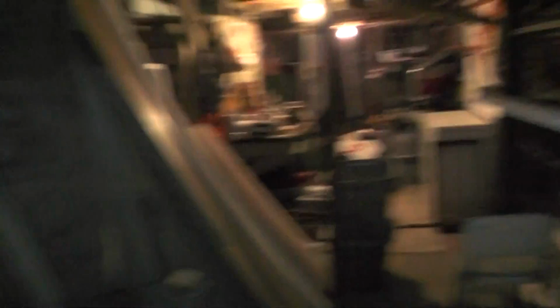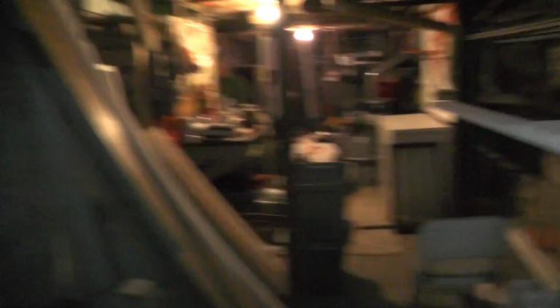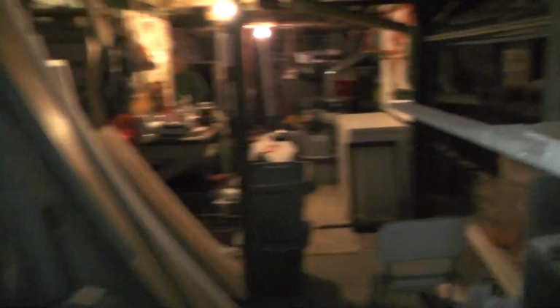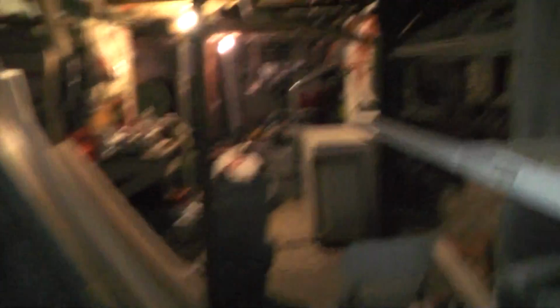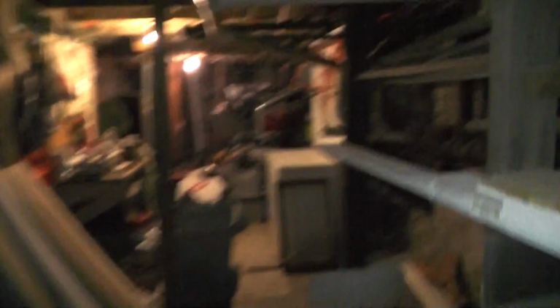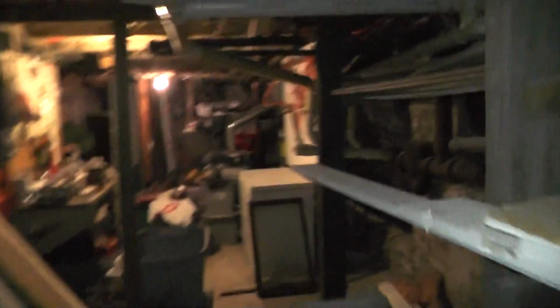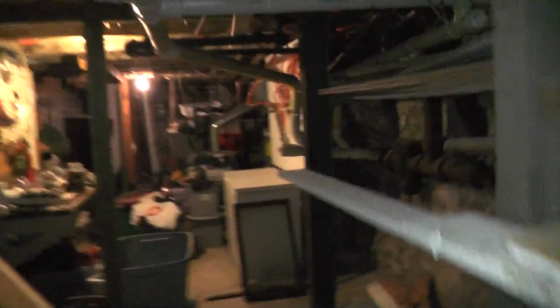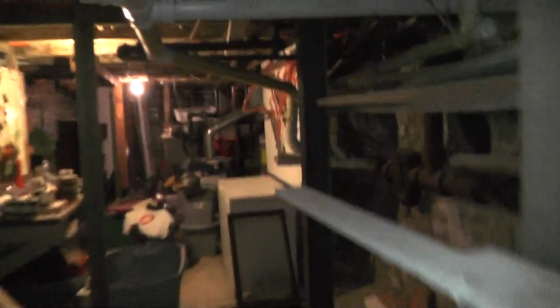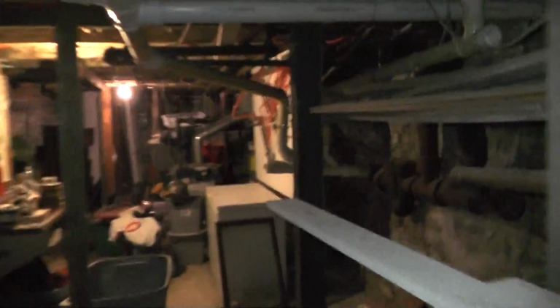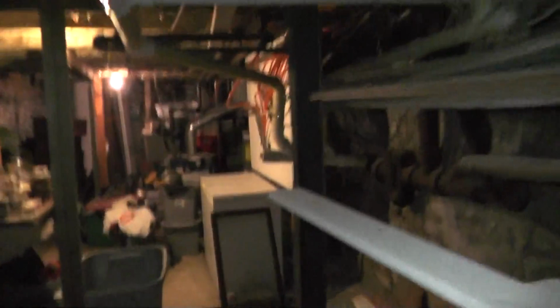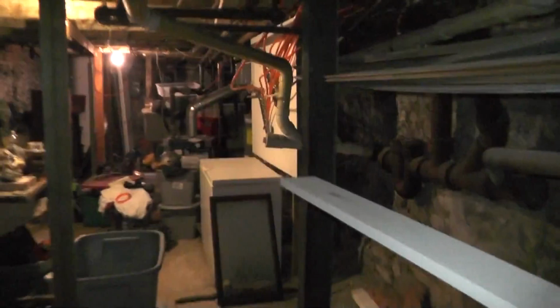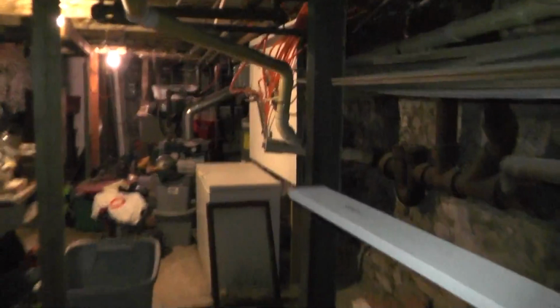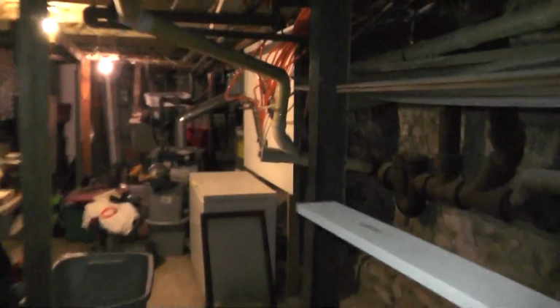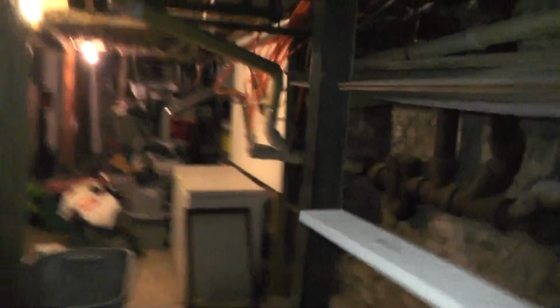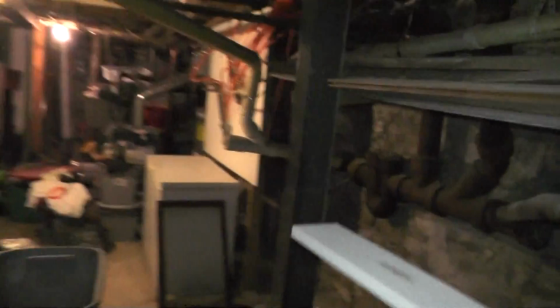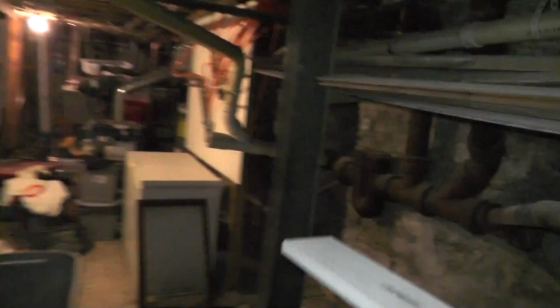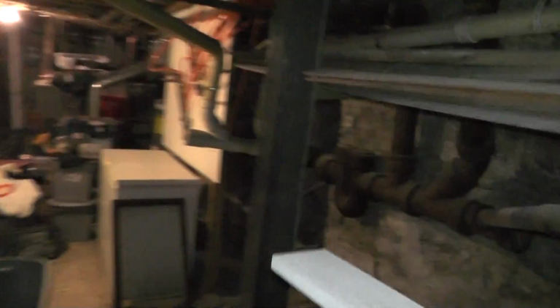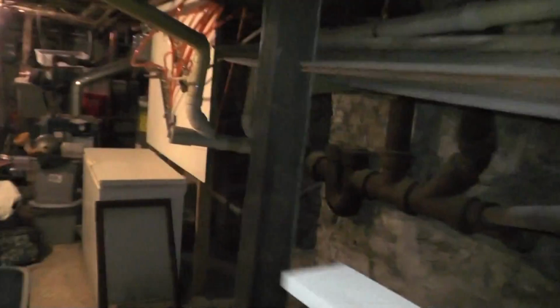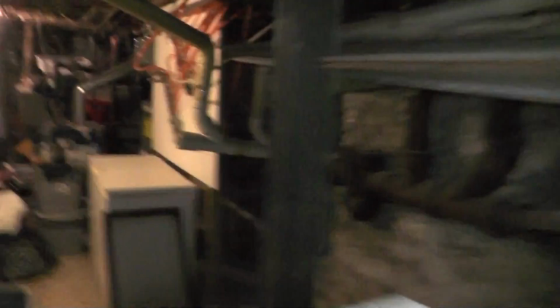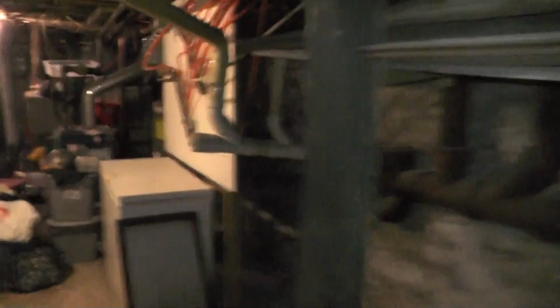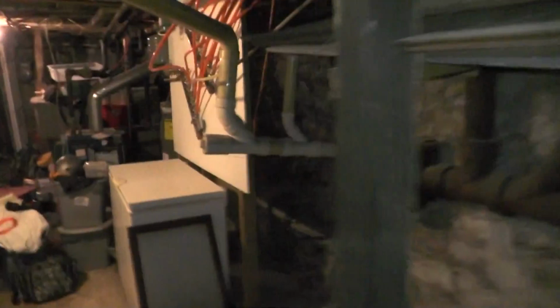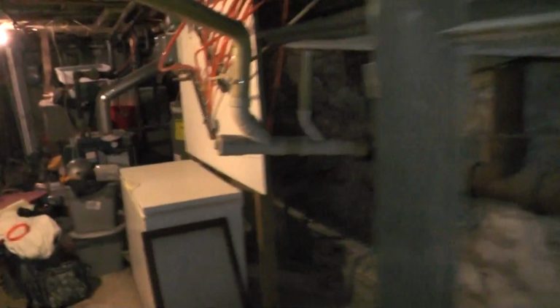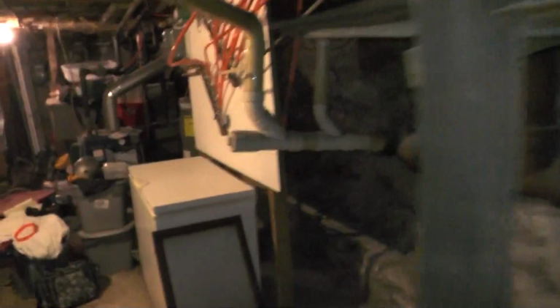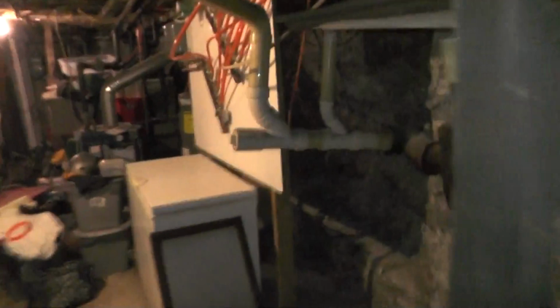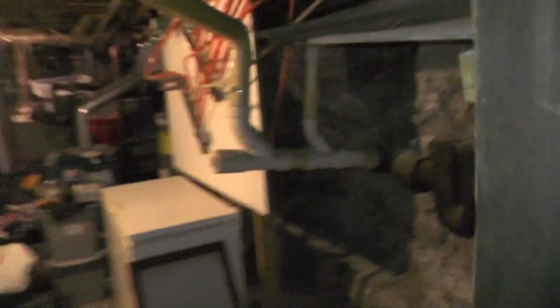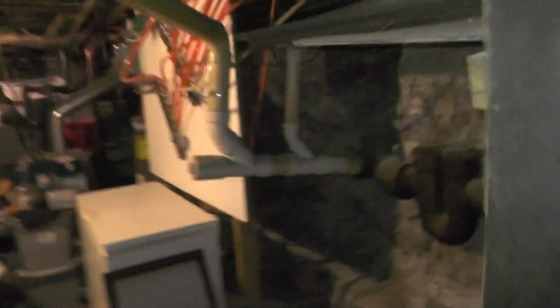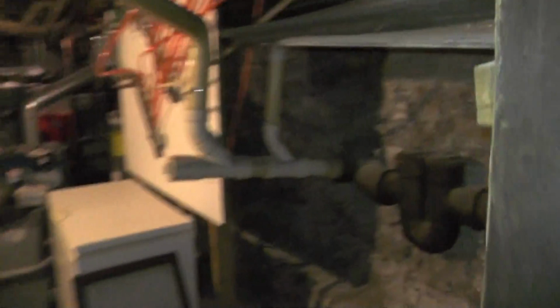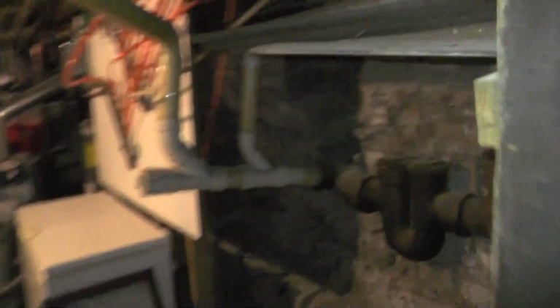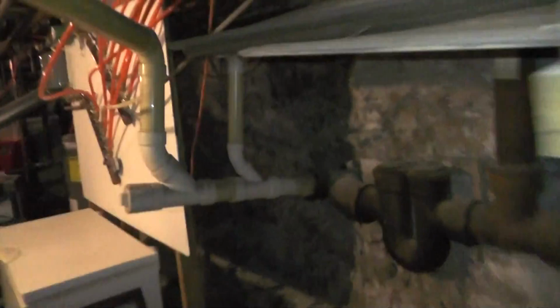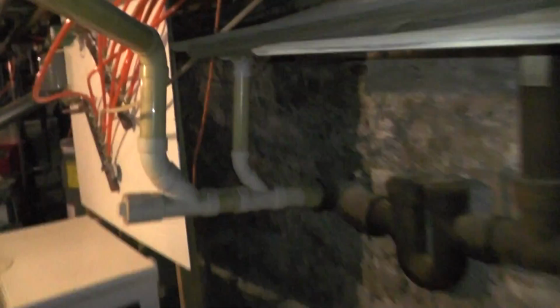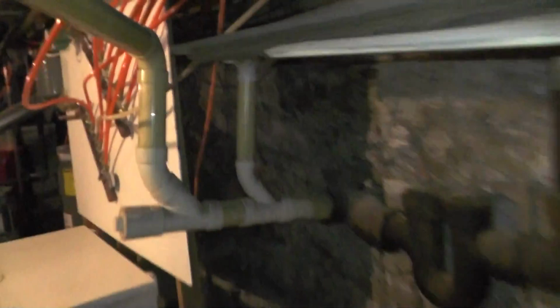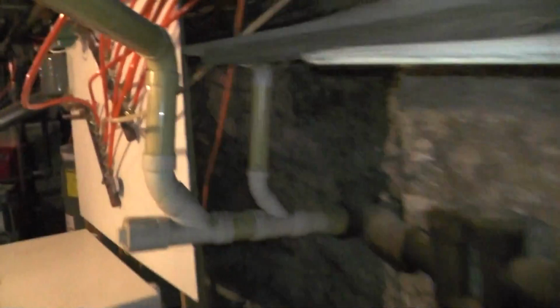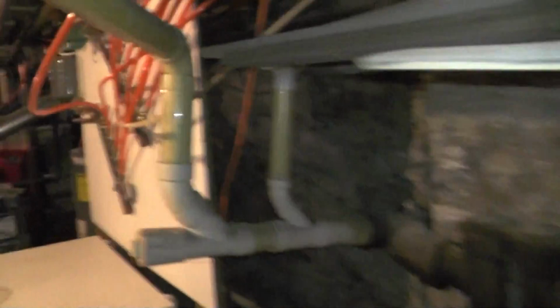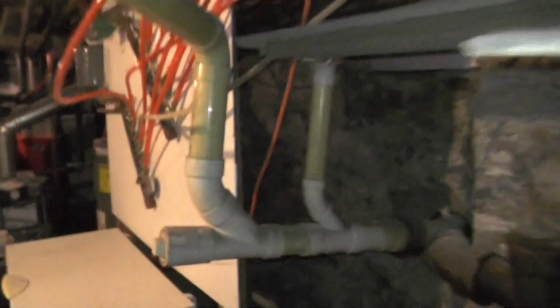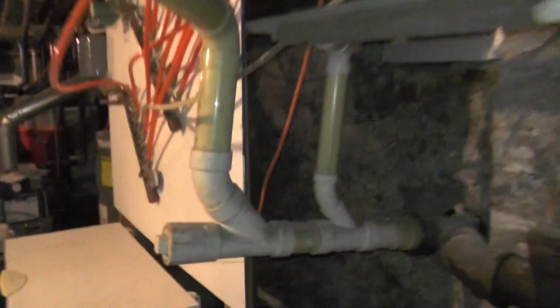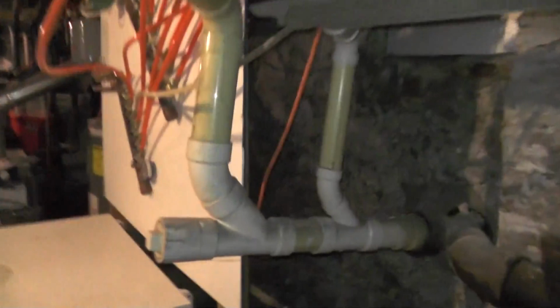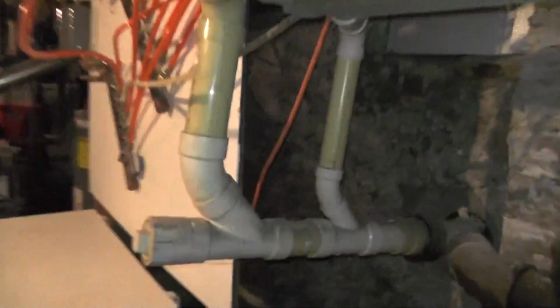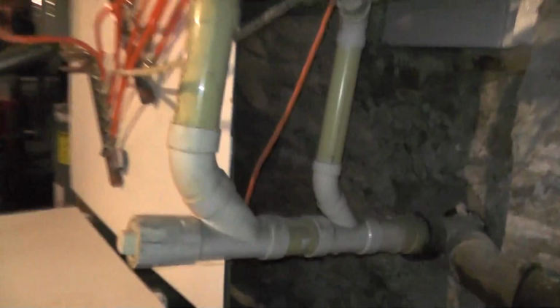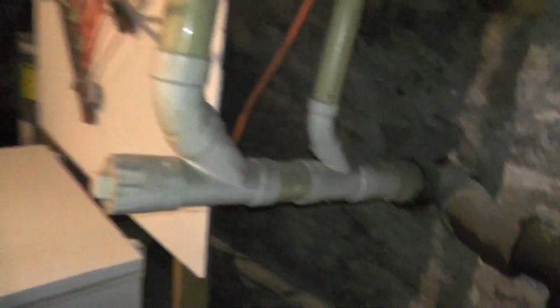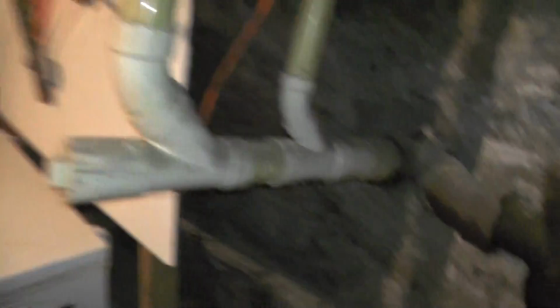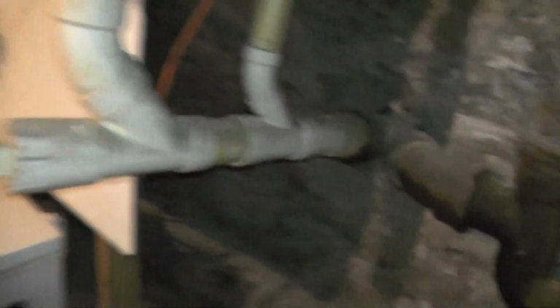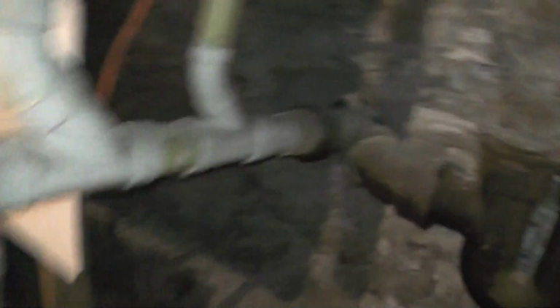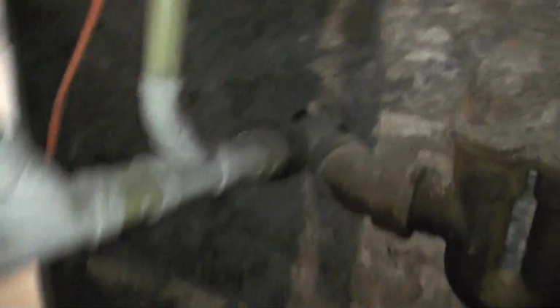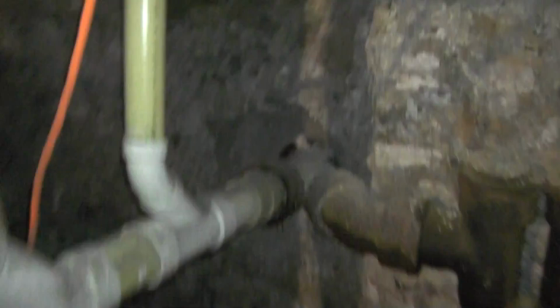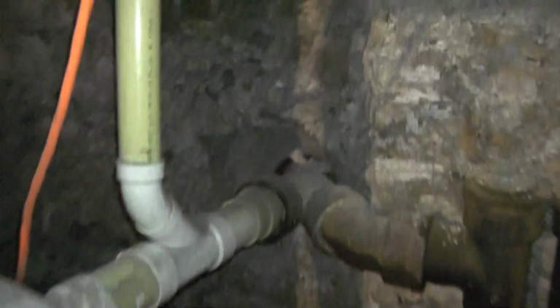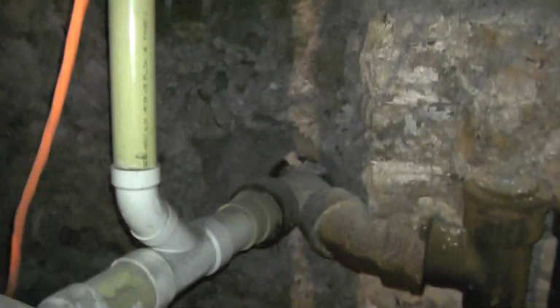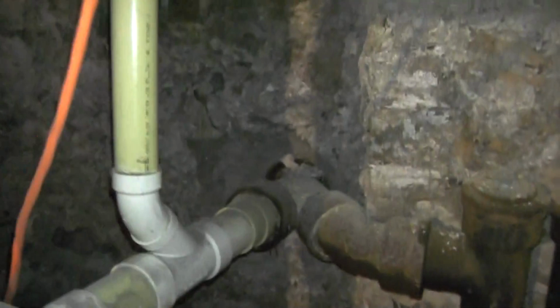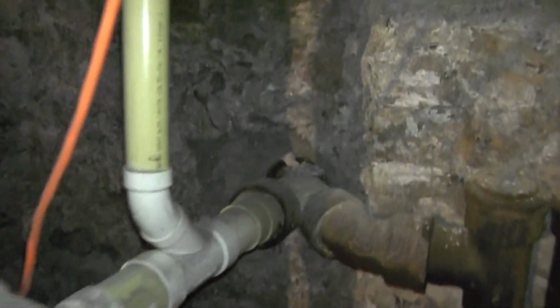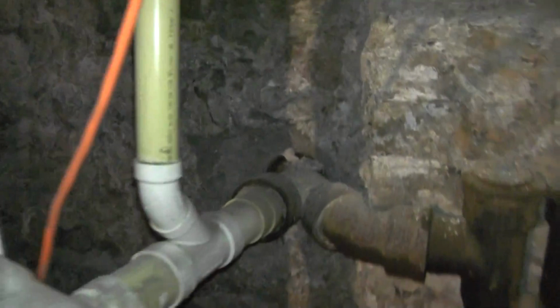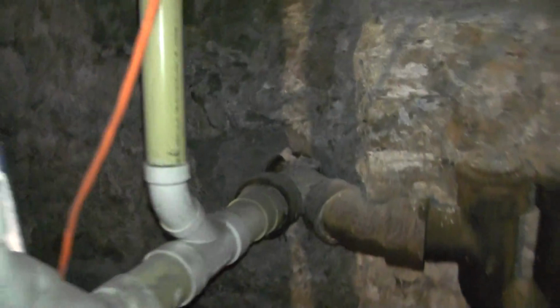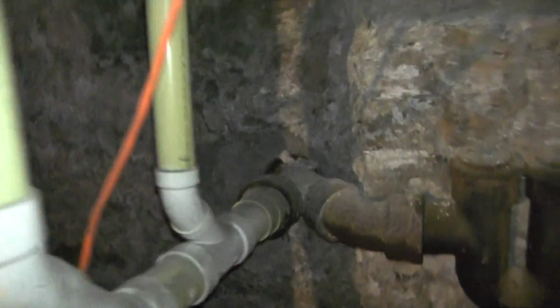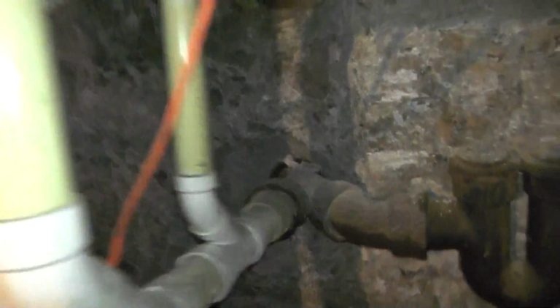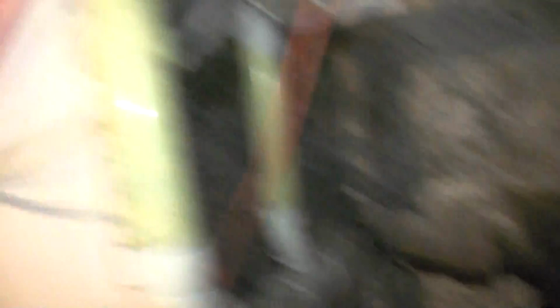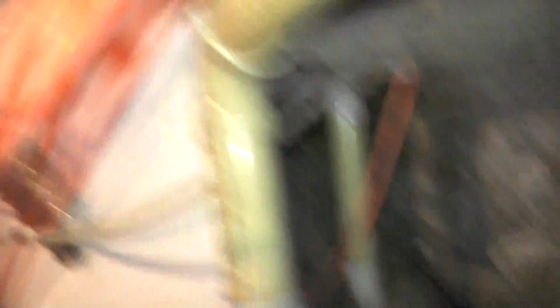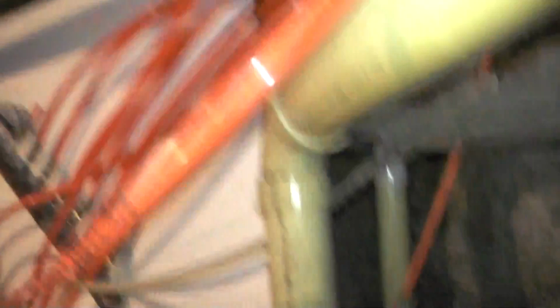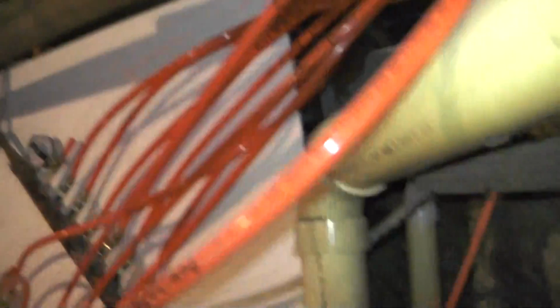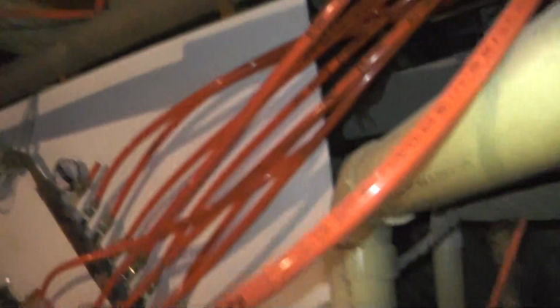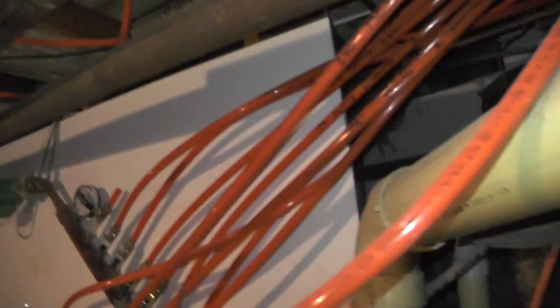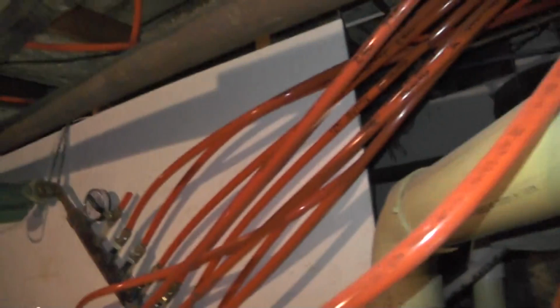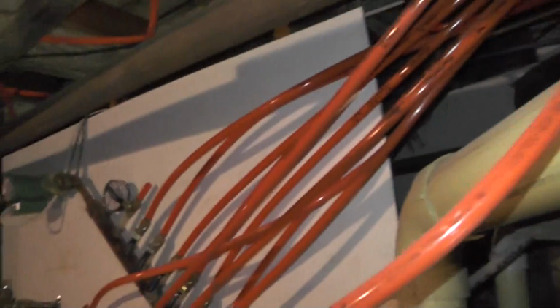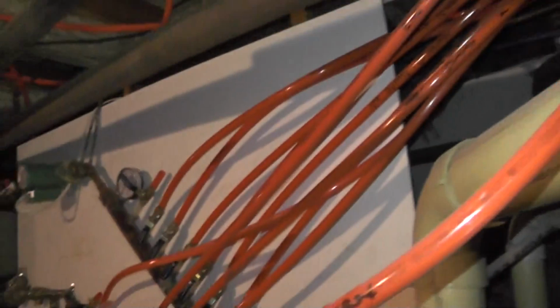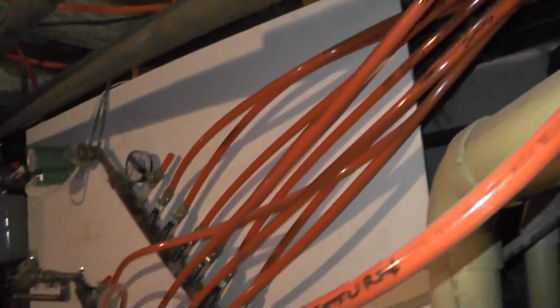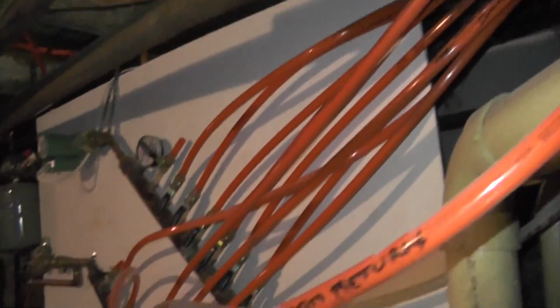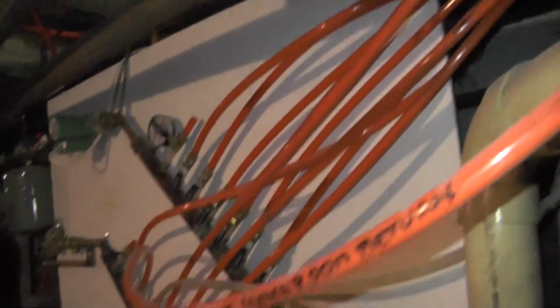So you're going to insulate? Yeah. Little by little? You plan on staying here forever? Yeah, I plan on staying here.